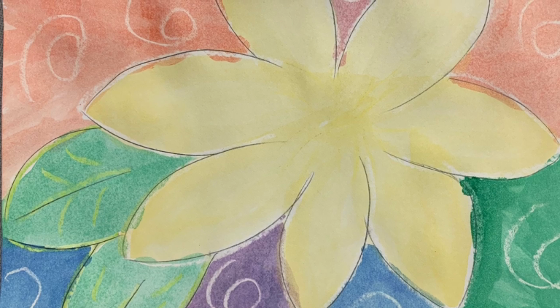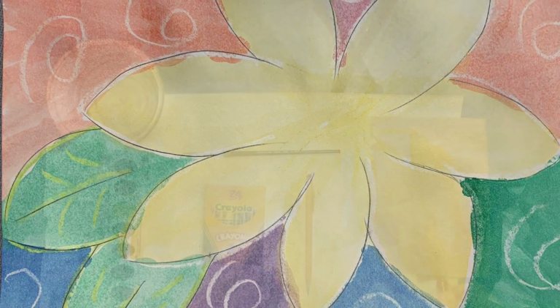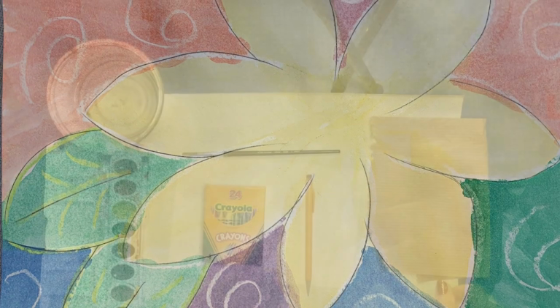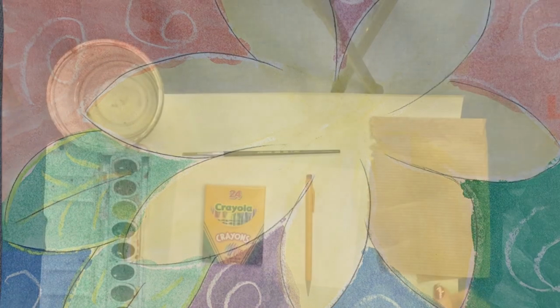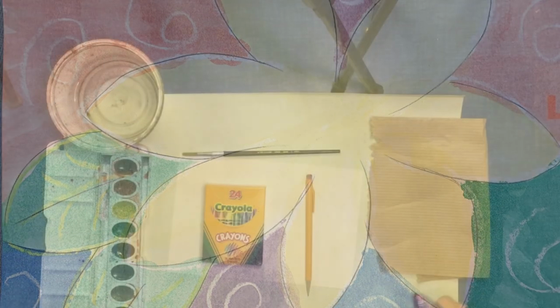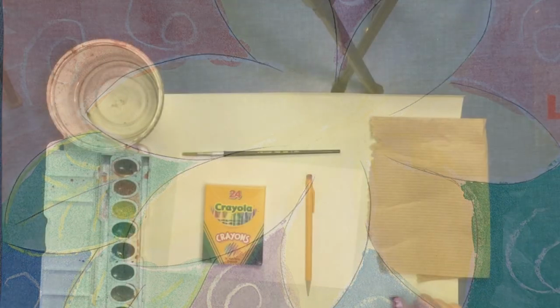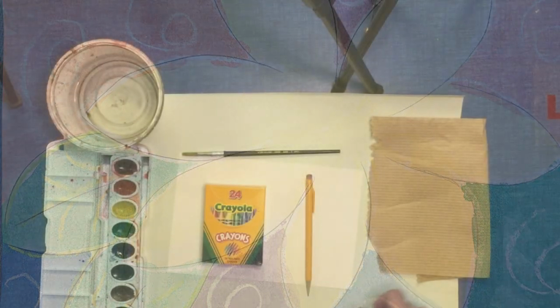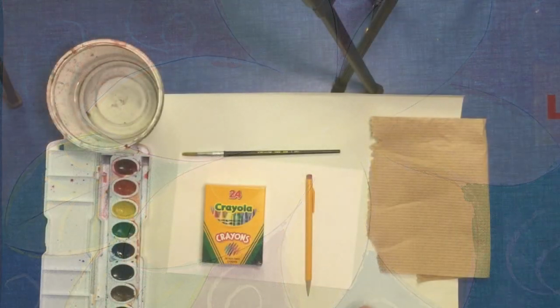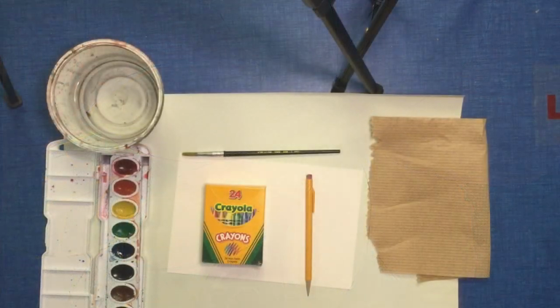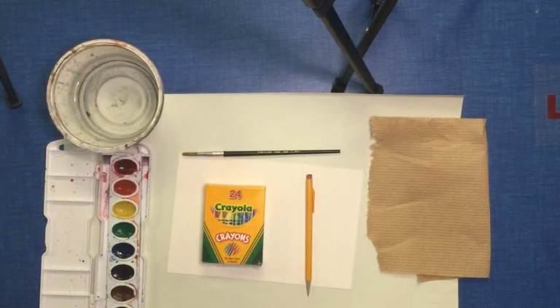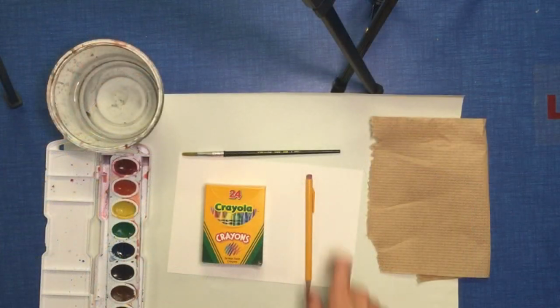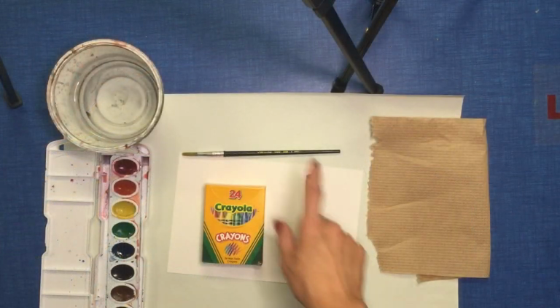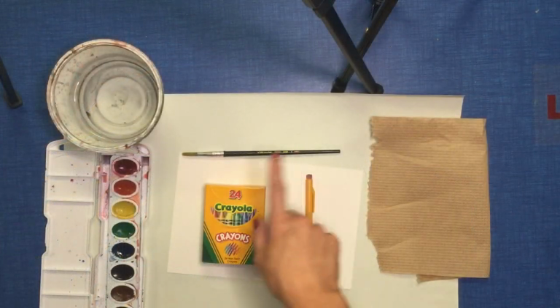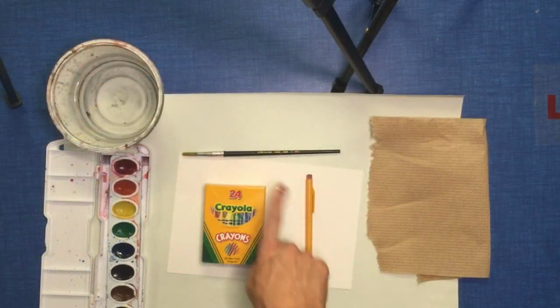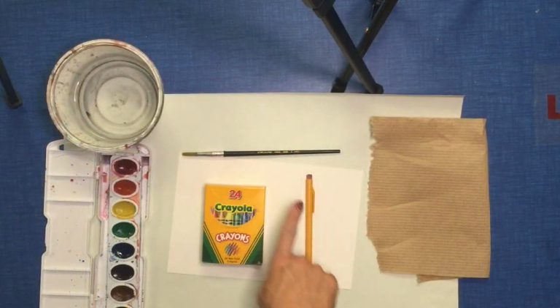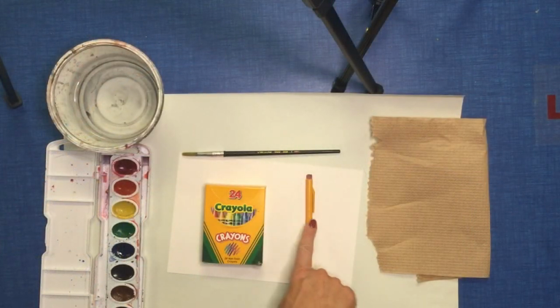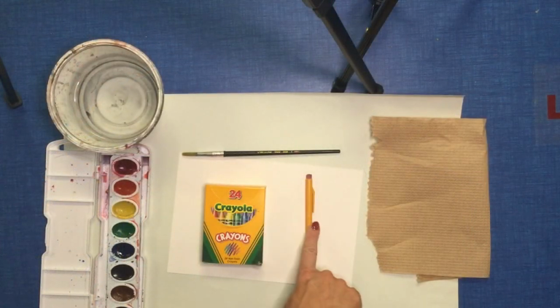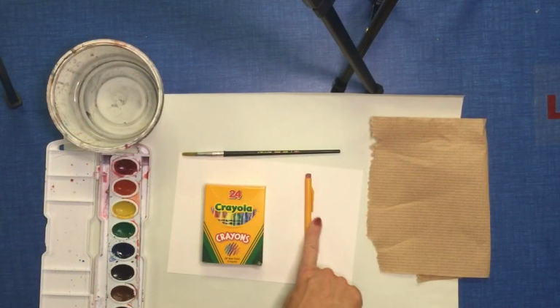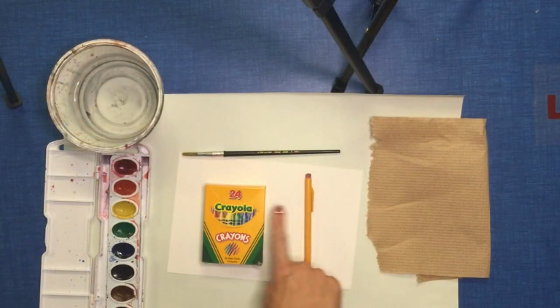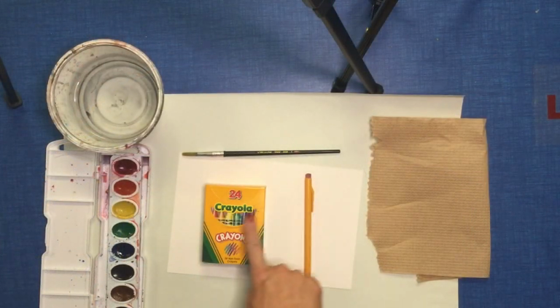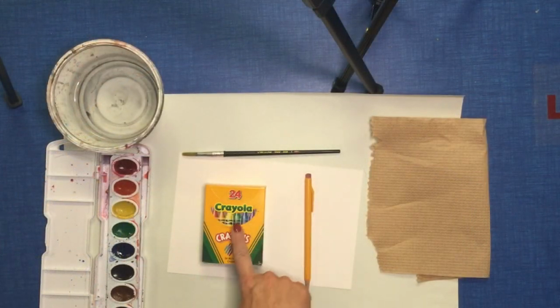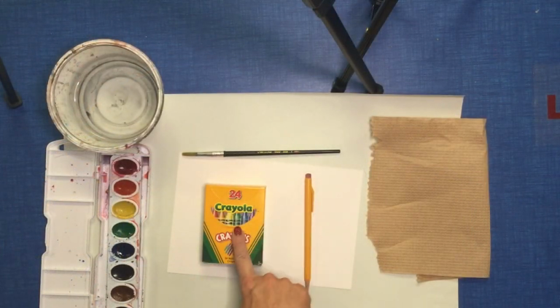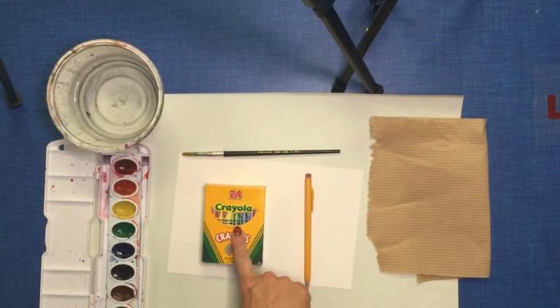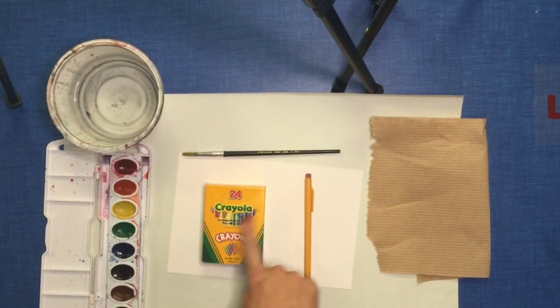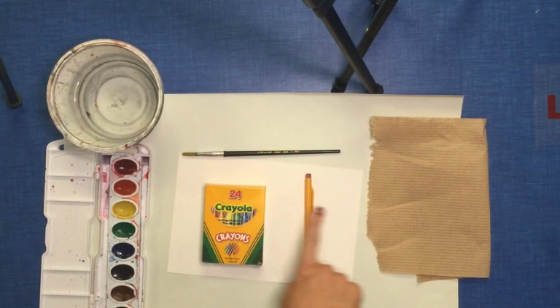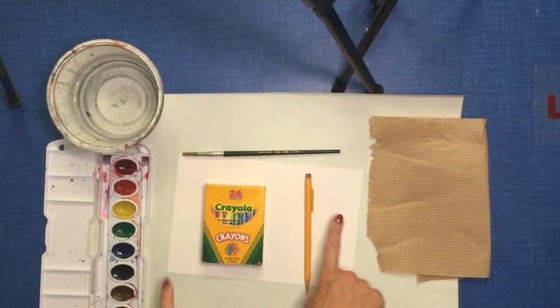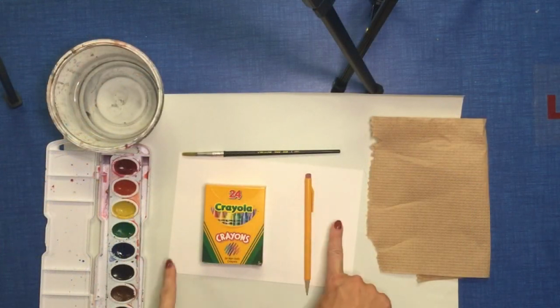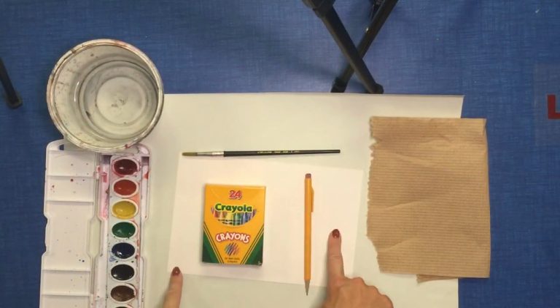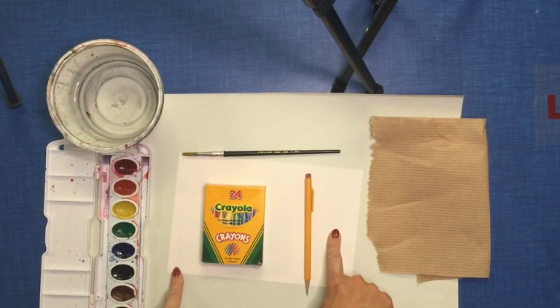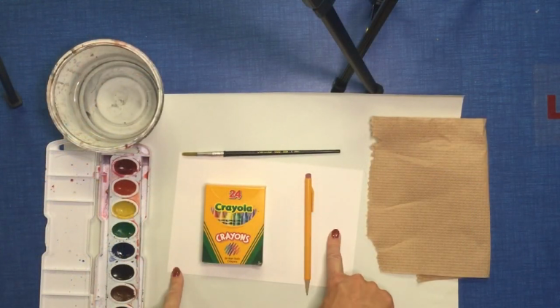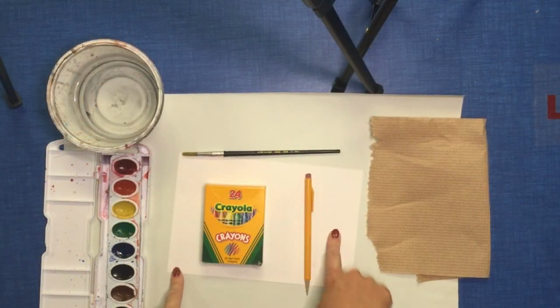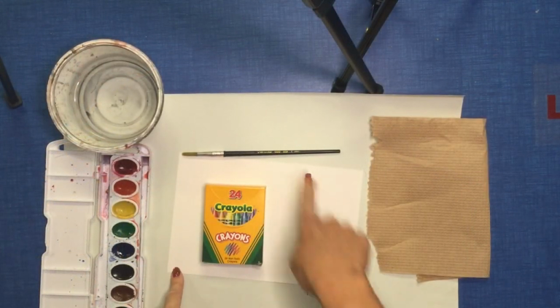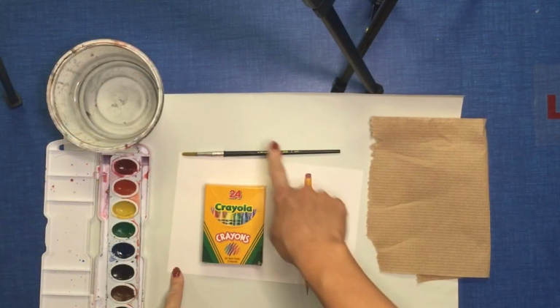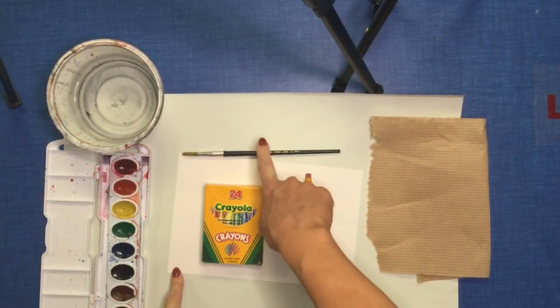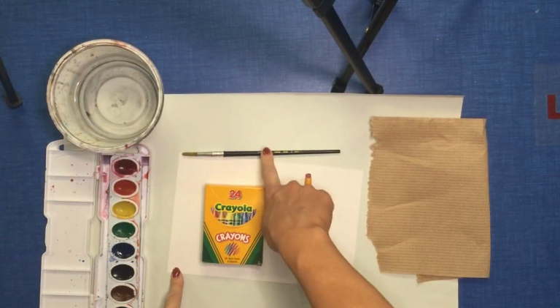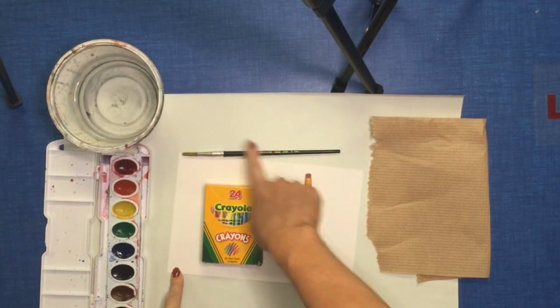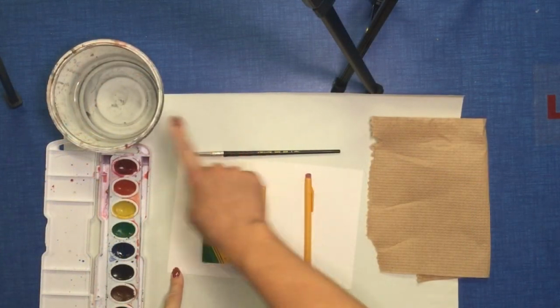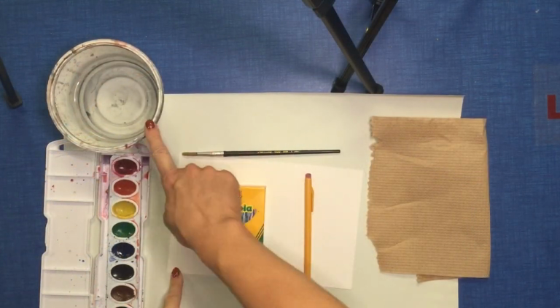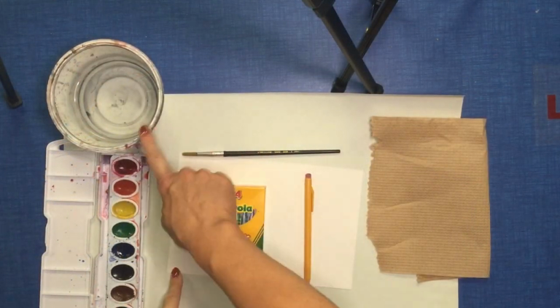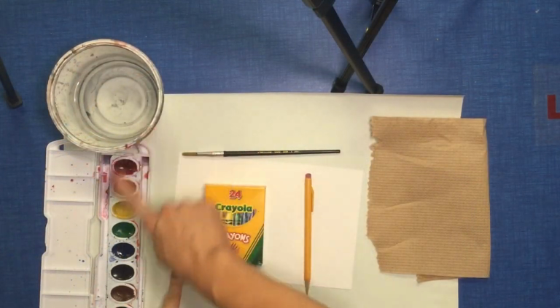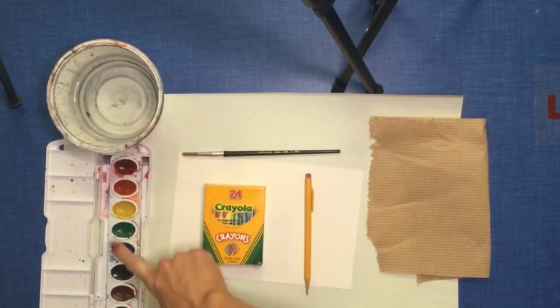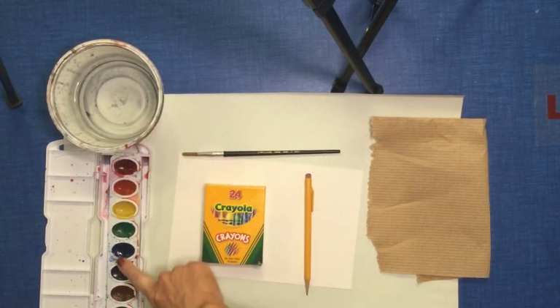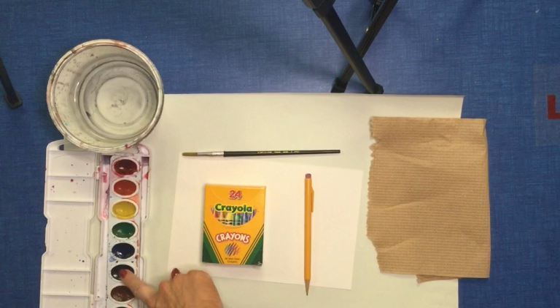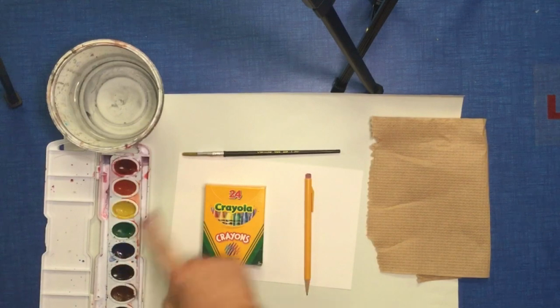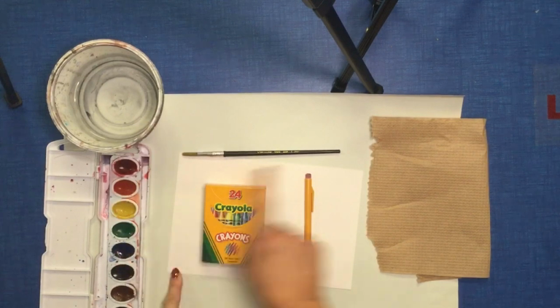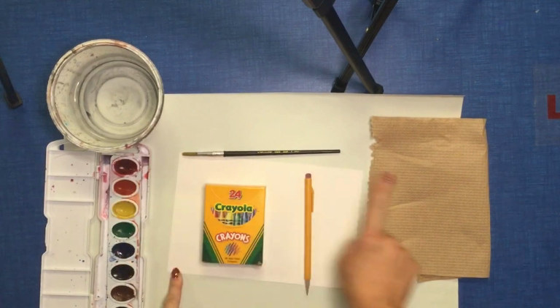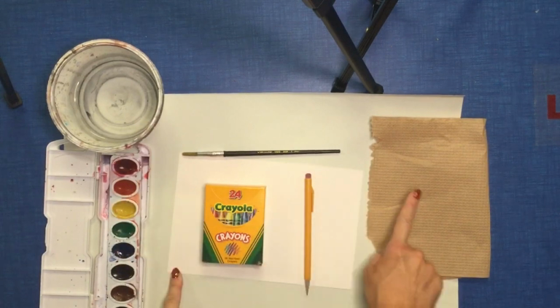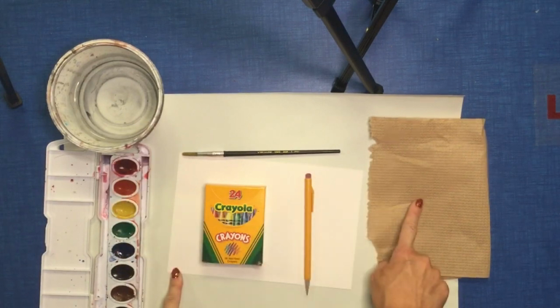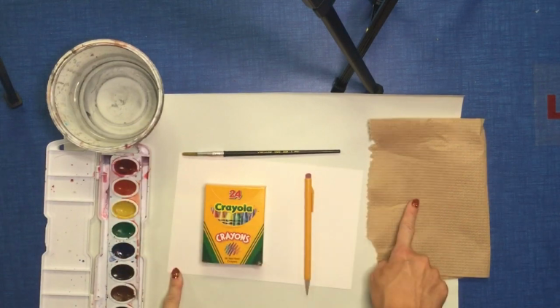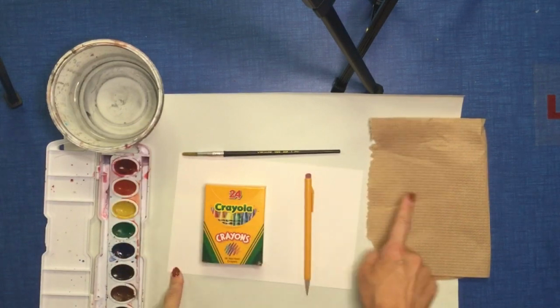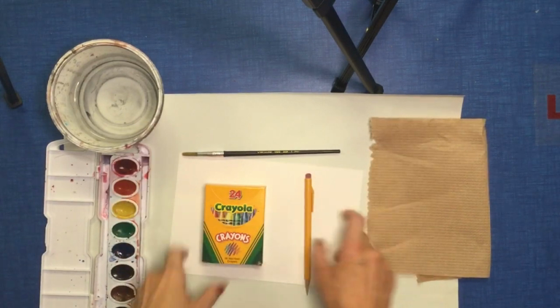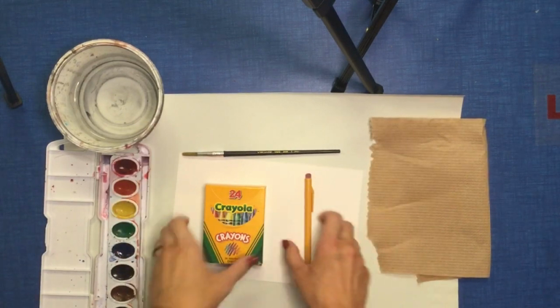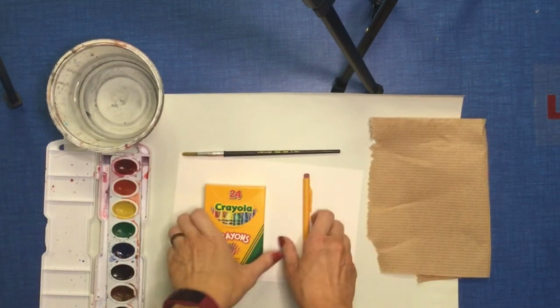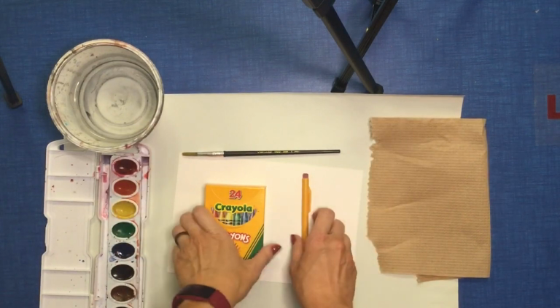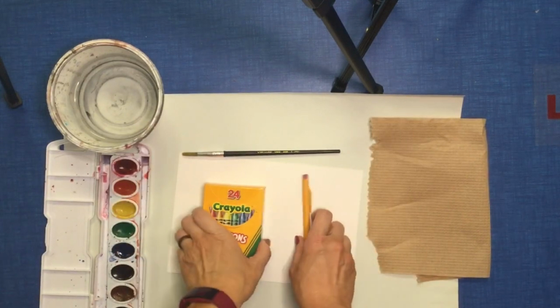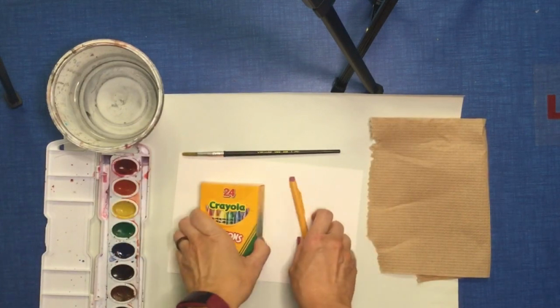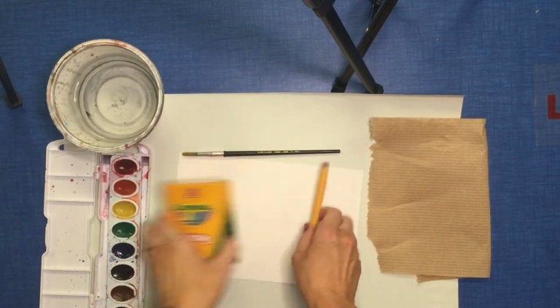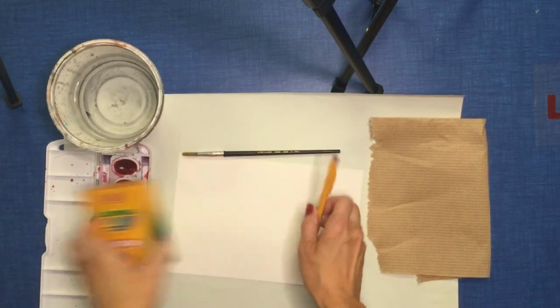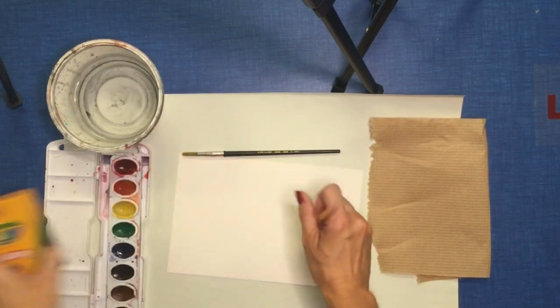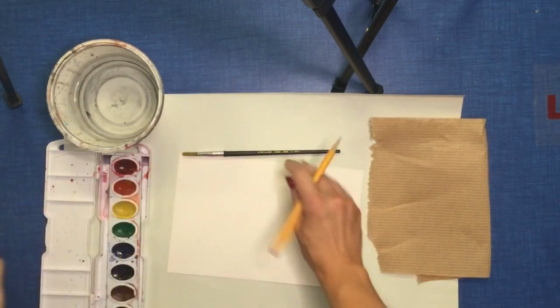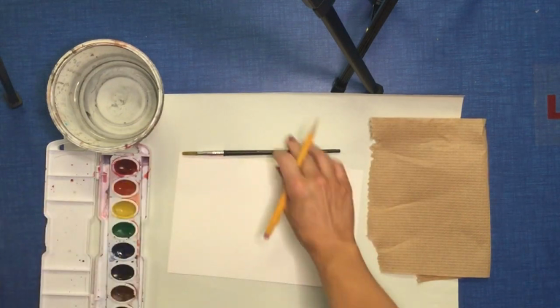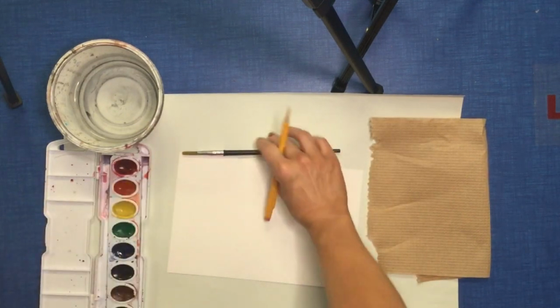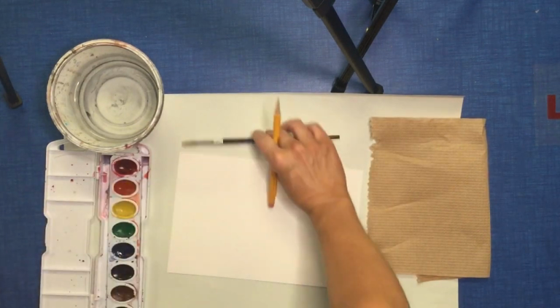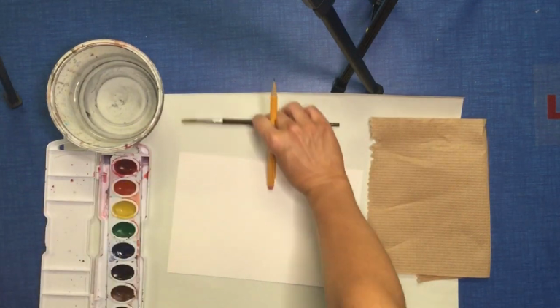For this assignment you need your paper, a pencil, crayons, brush, water, watercolors, and a paper towel.